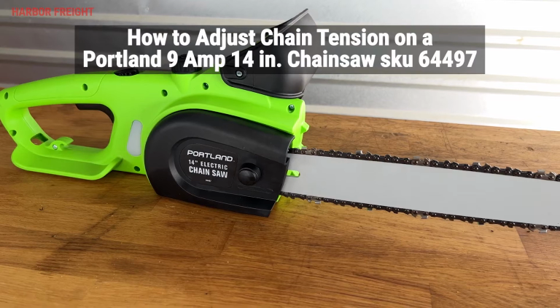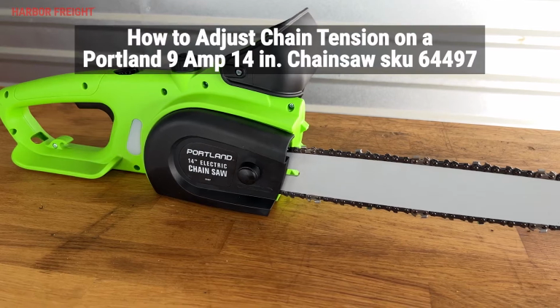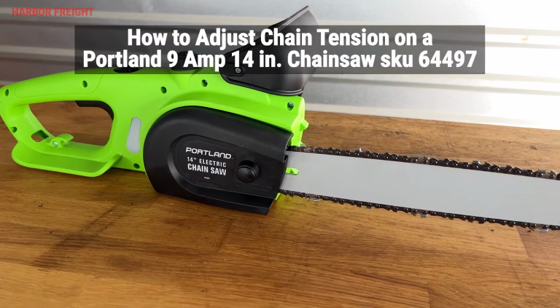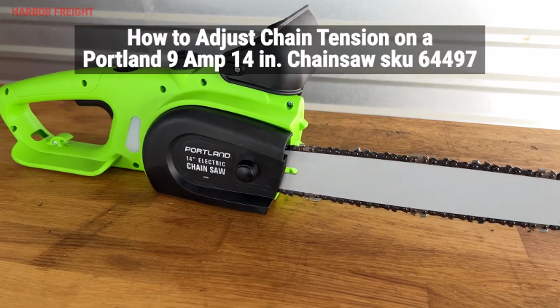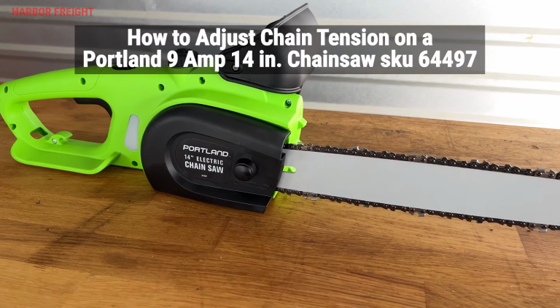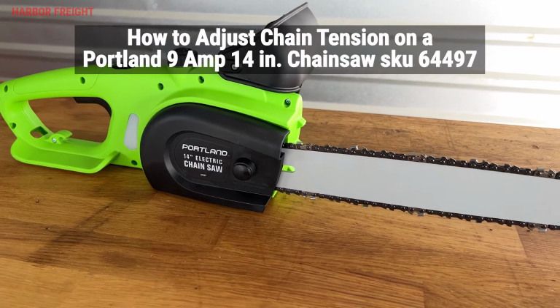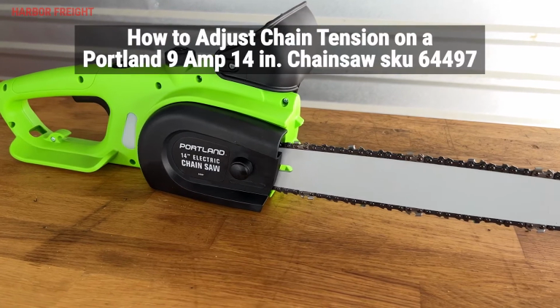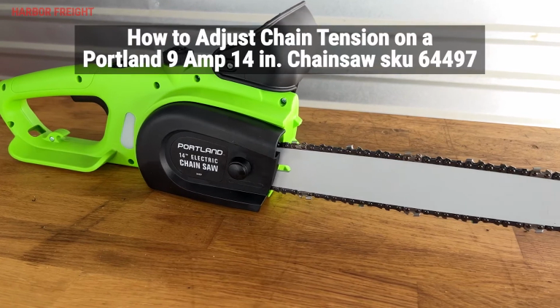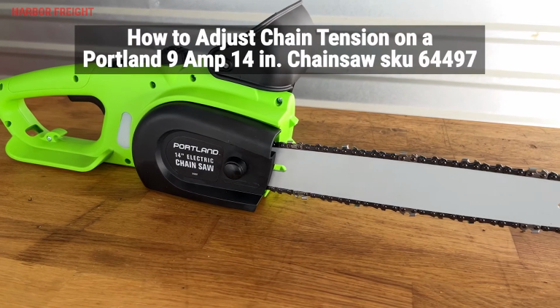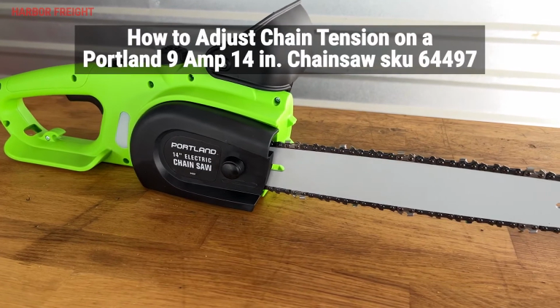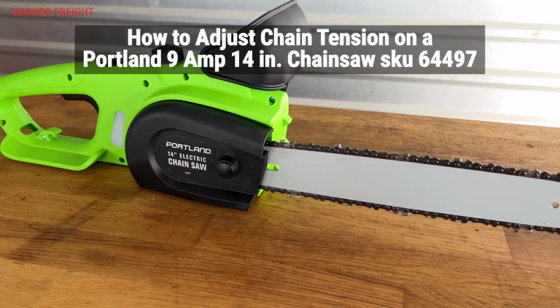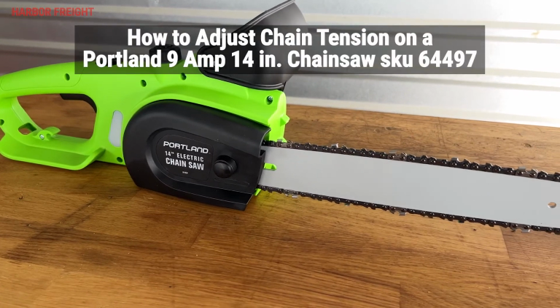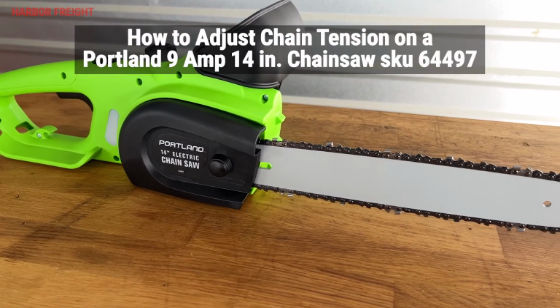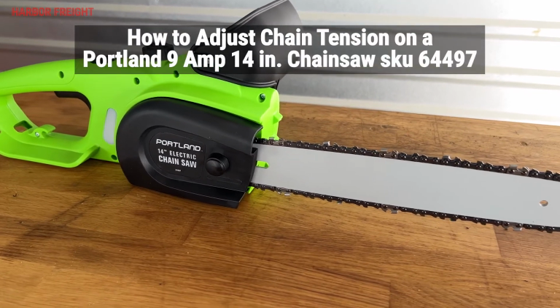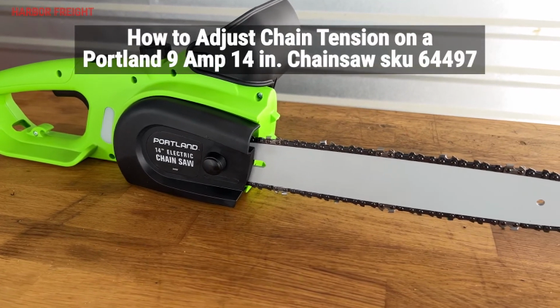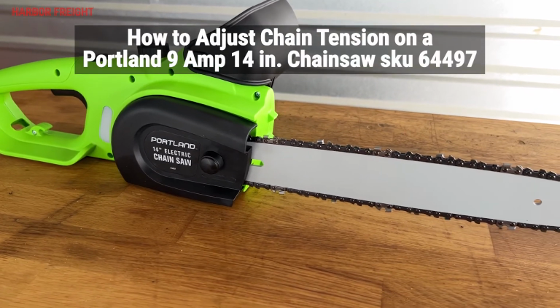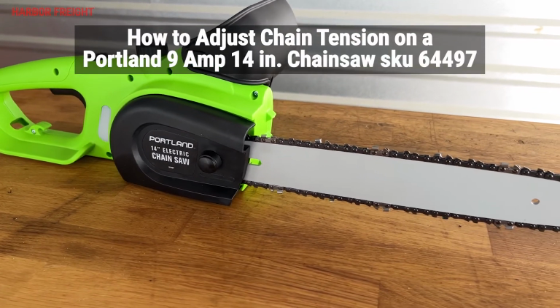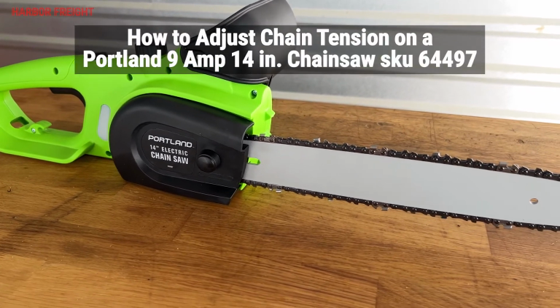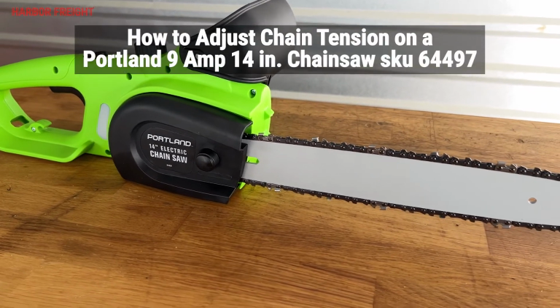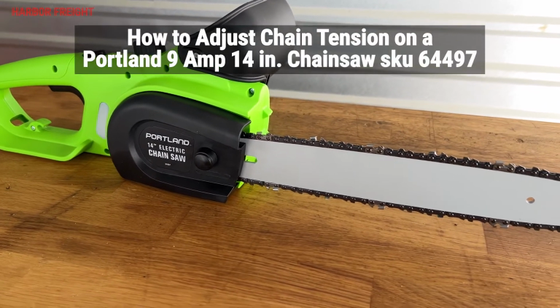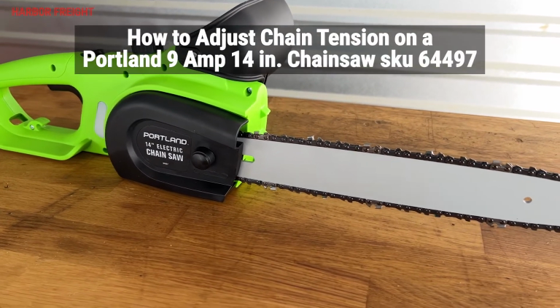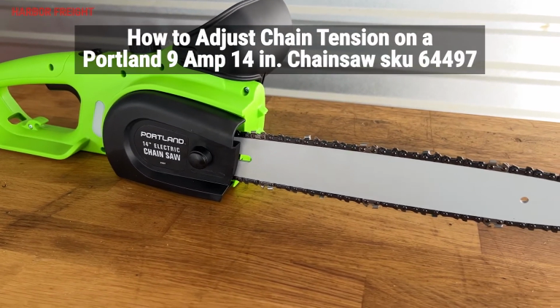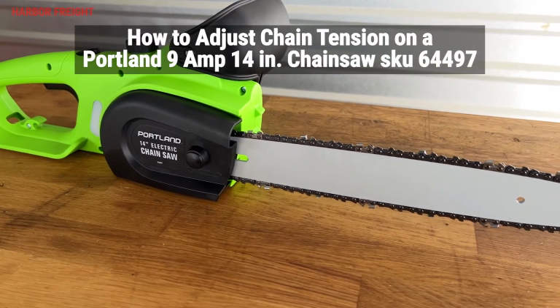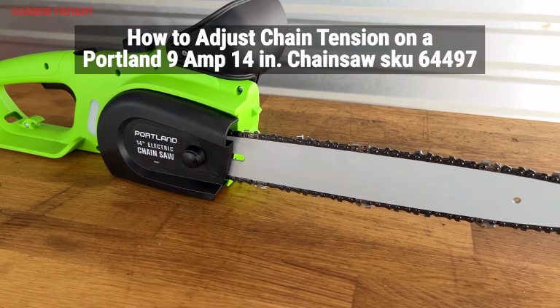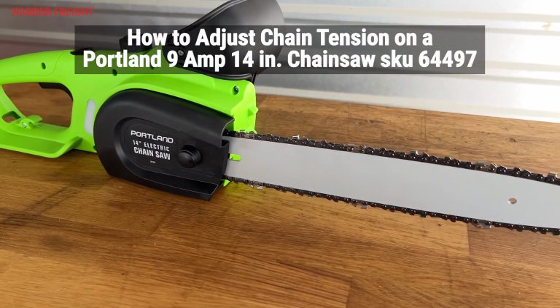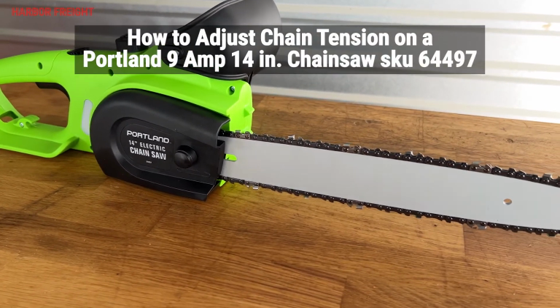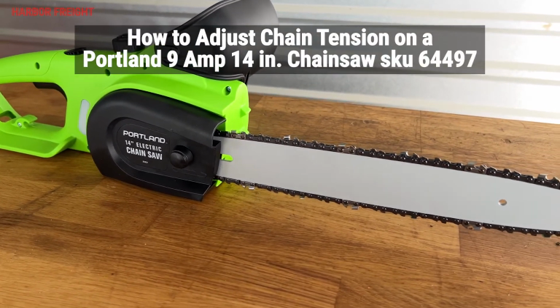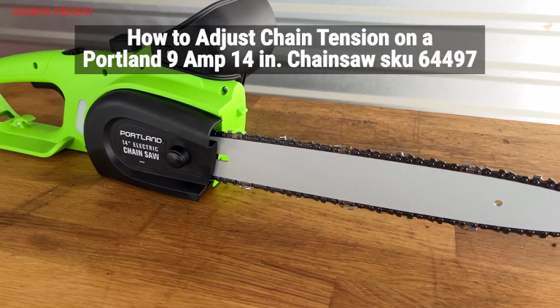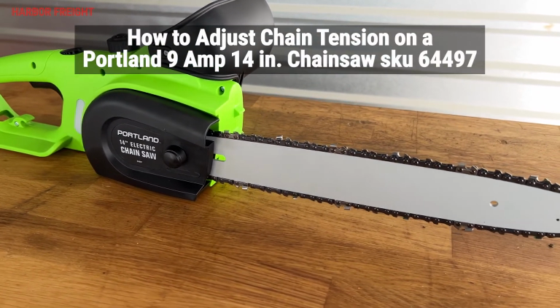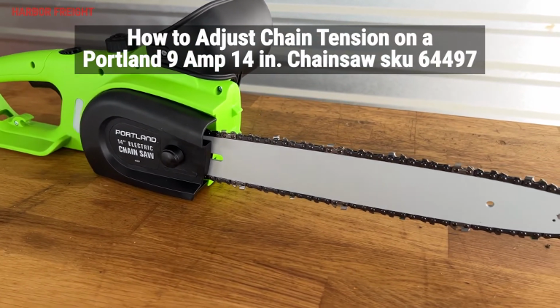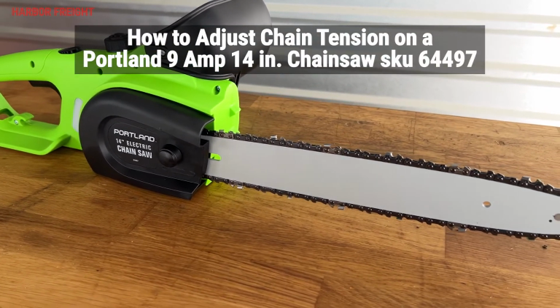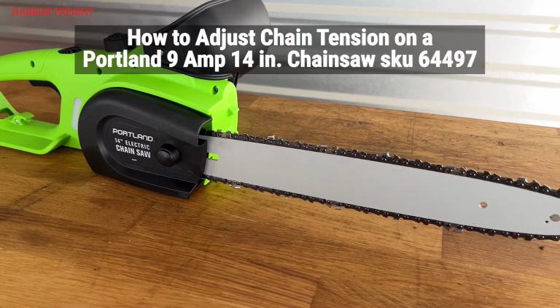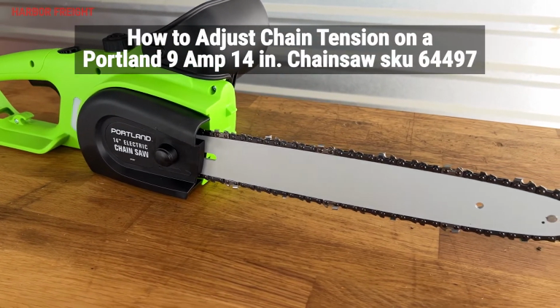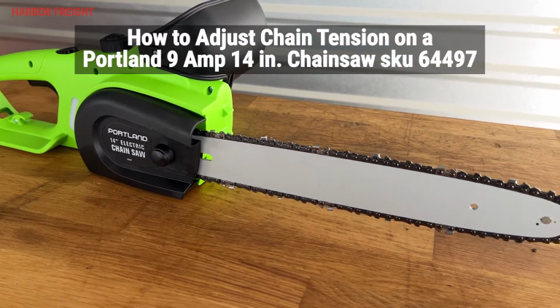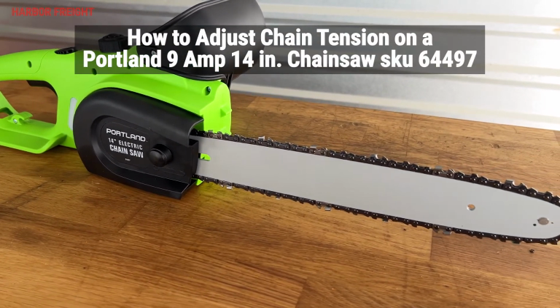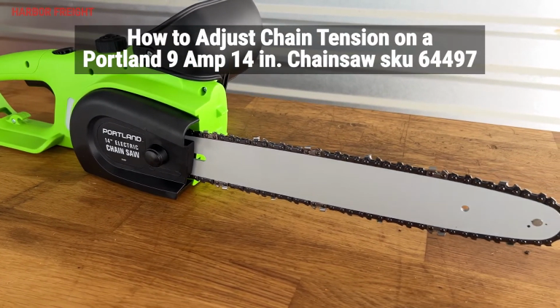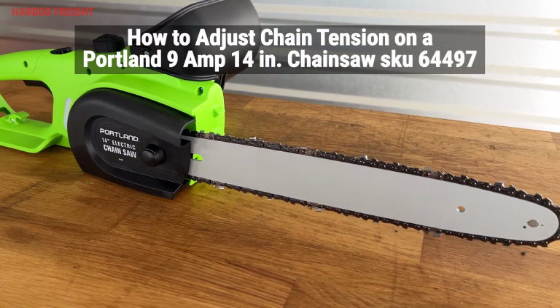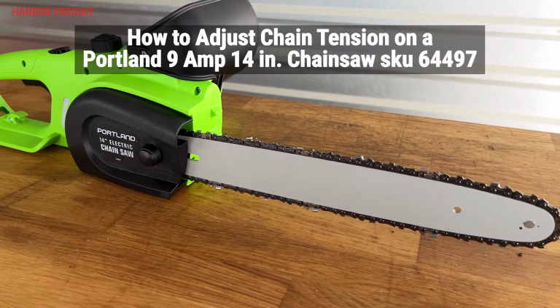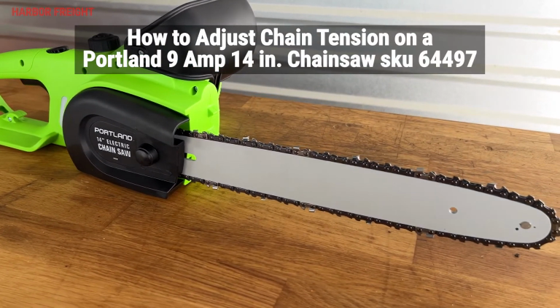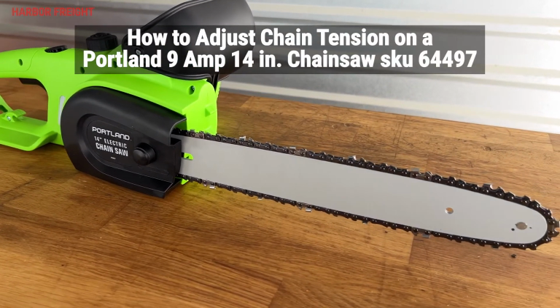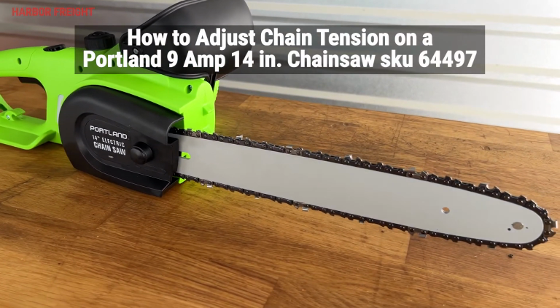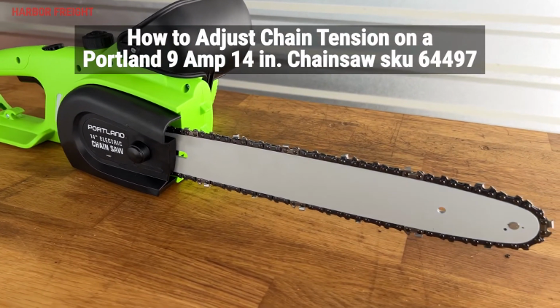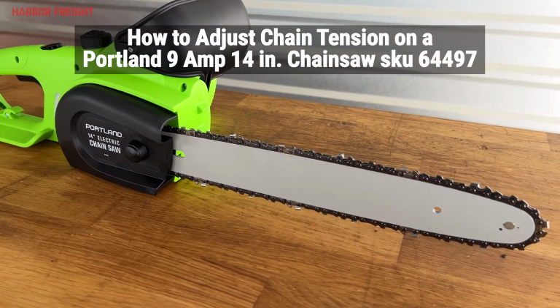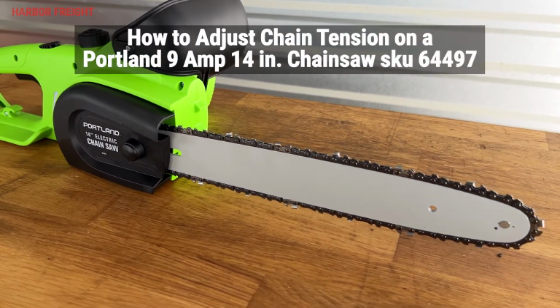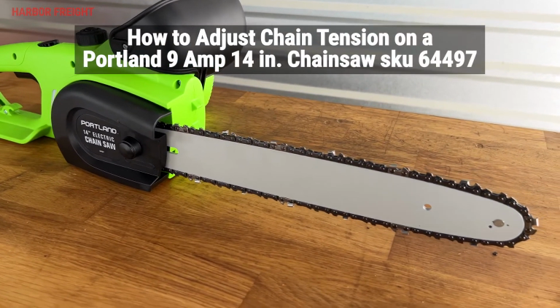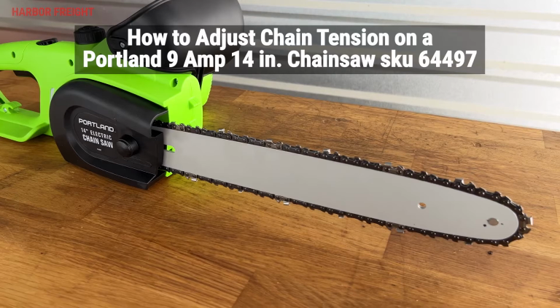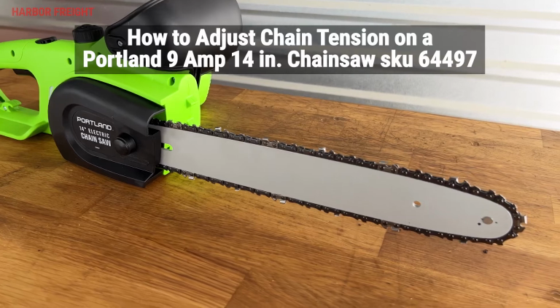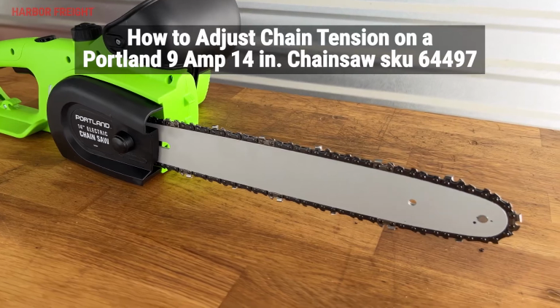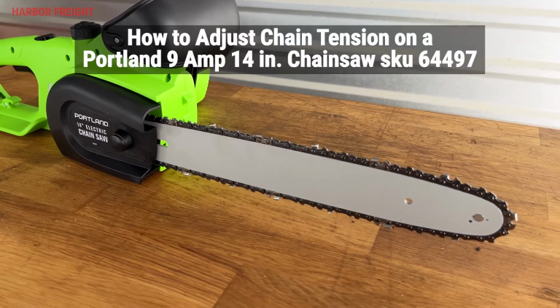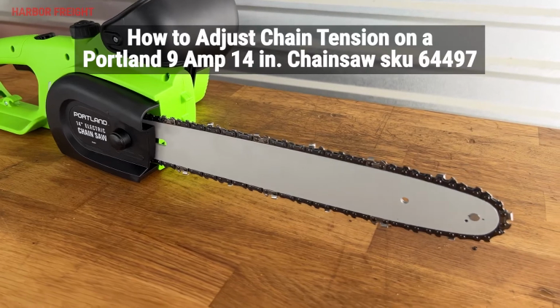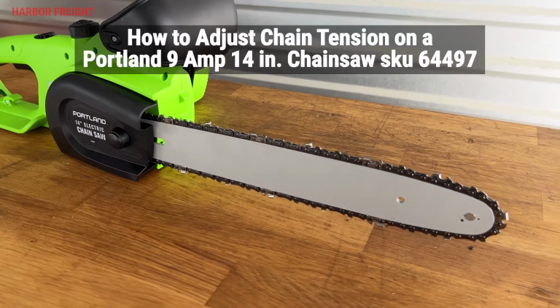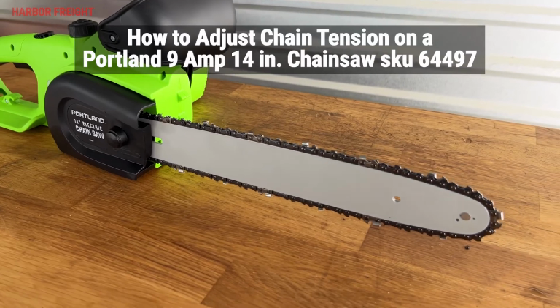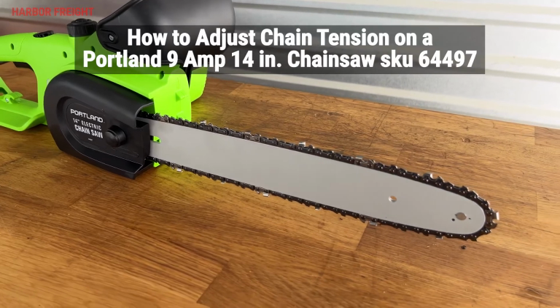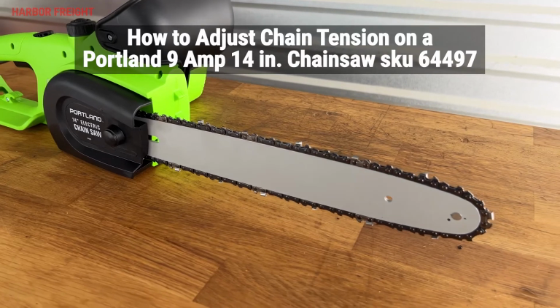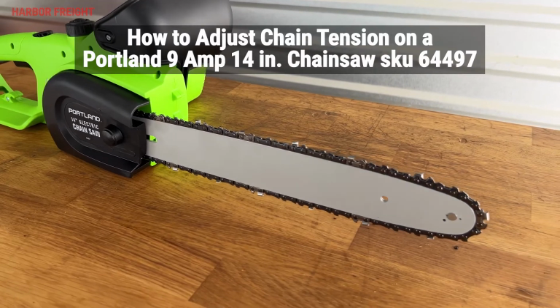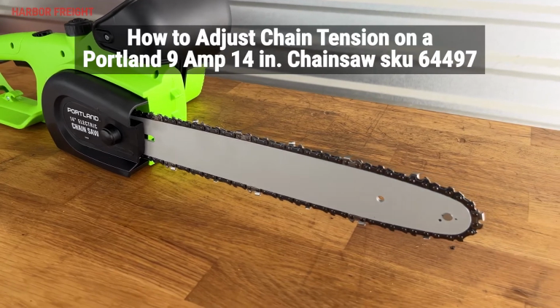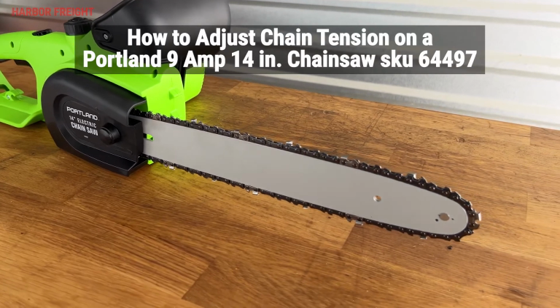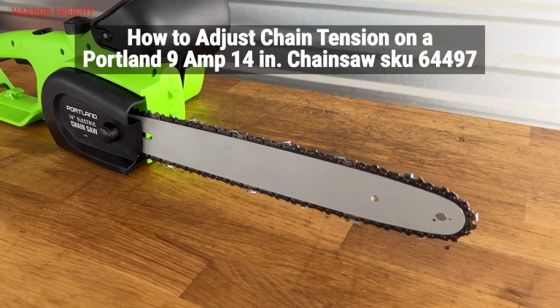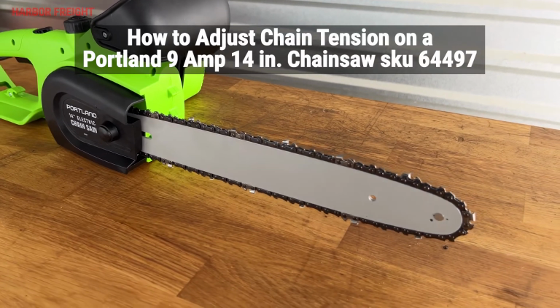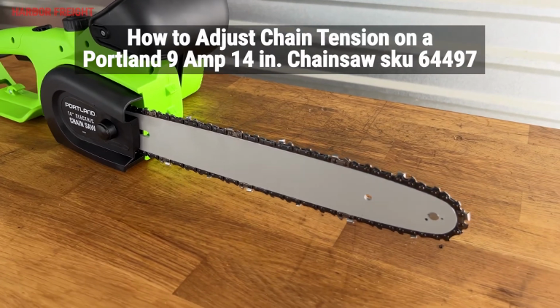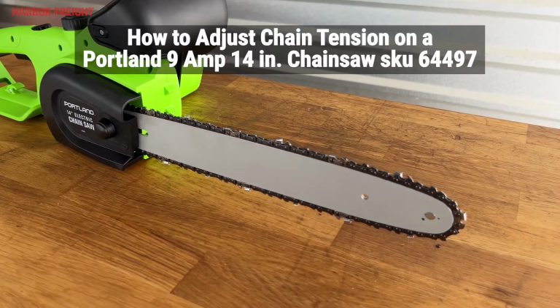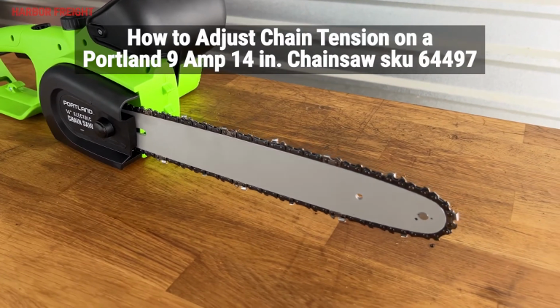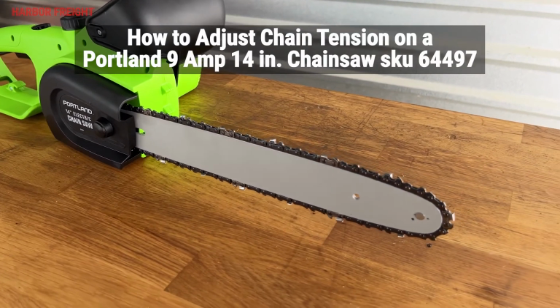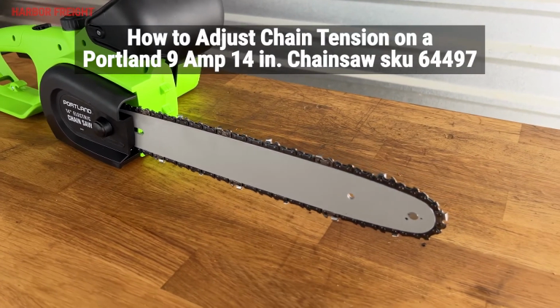In this video, I'll go over how to properly check and set the chain tension on your Portland 9-amp 14-inch electric chainsaw, SKU 64497.